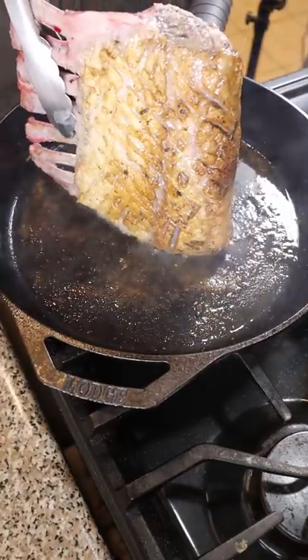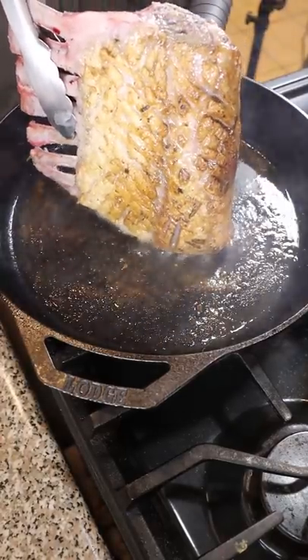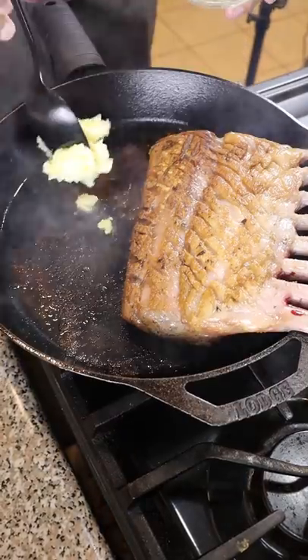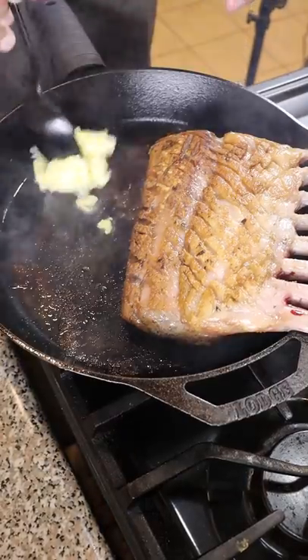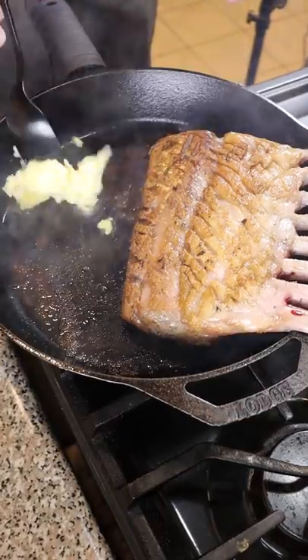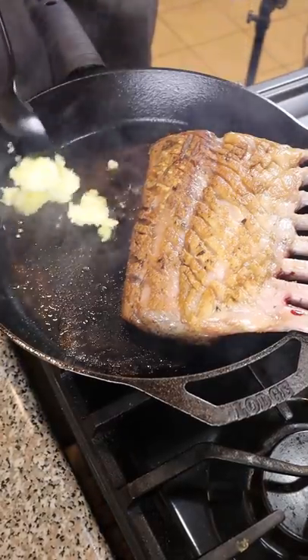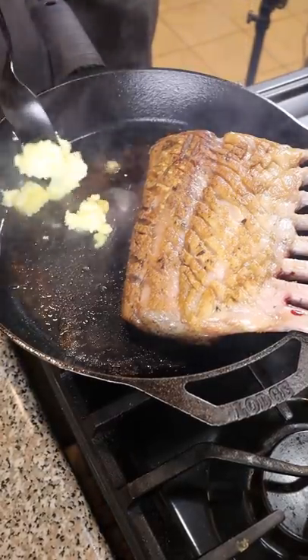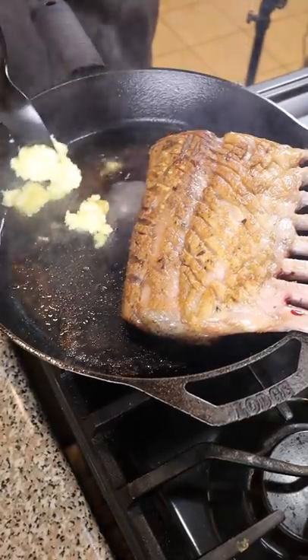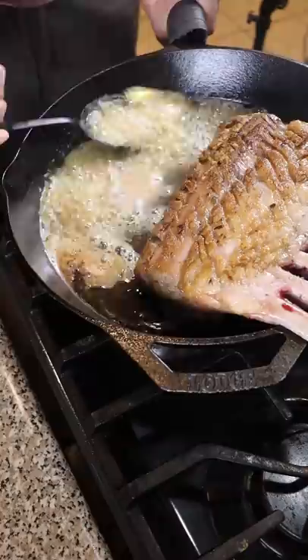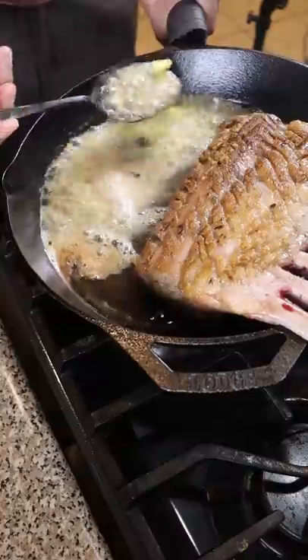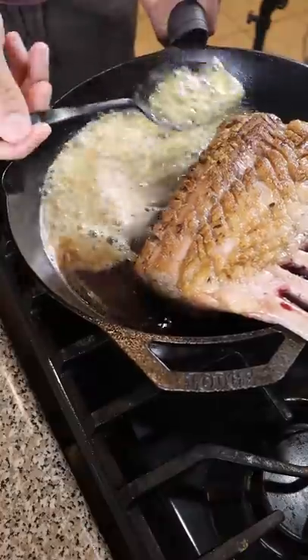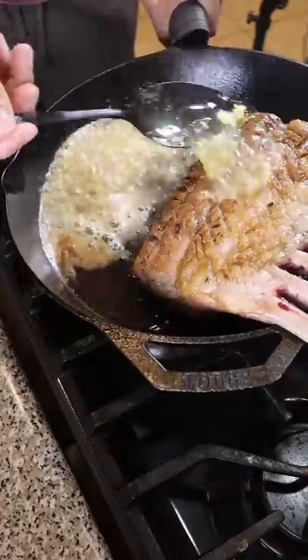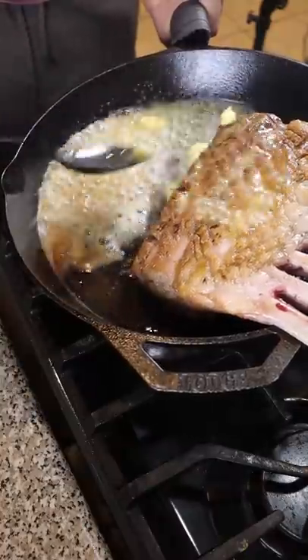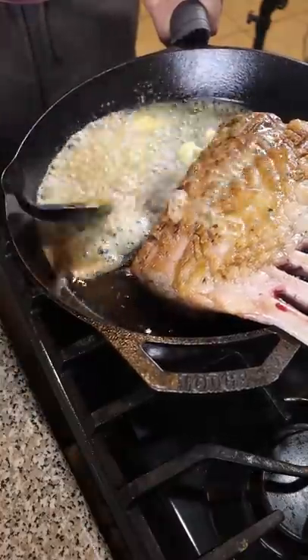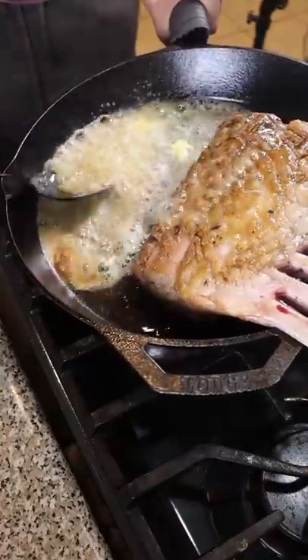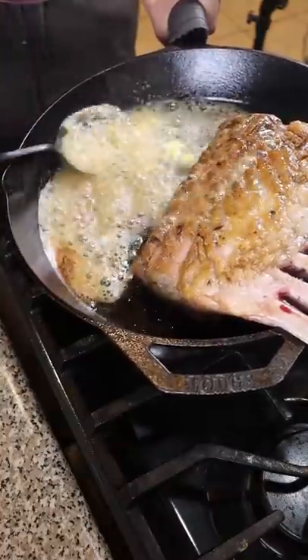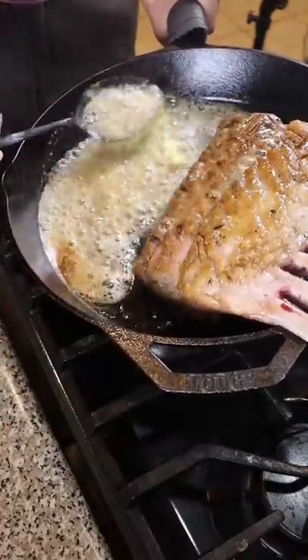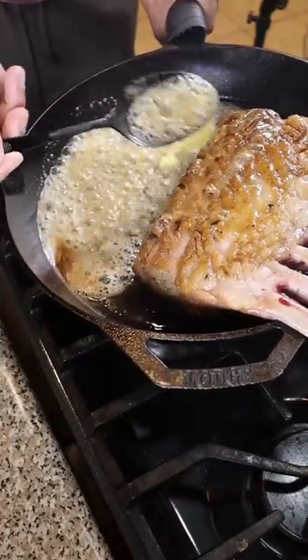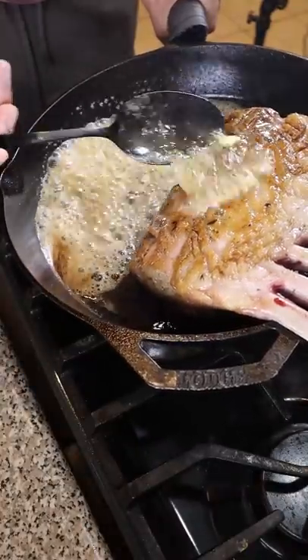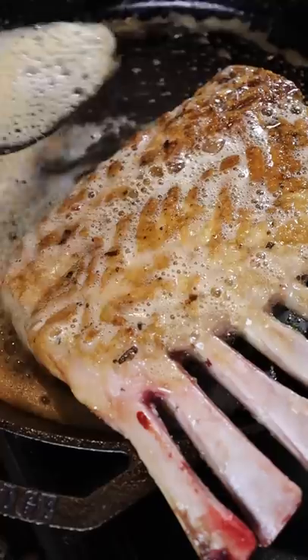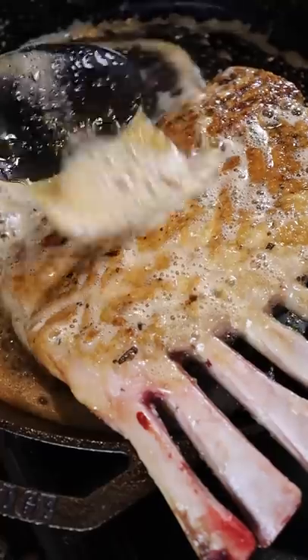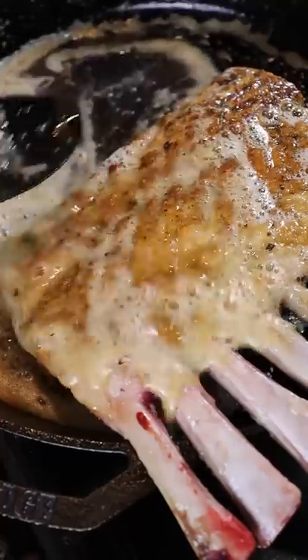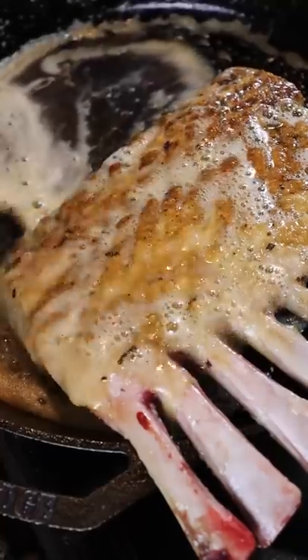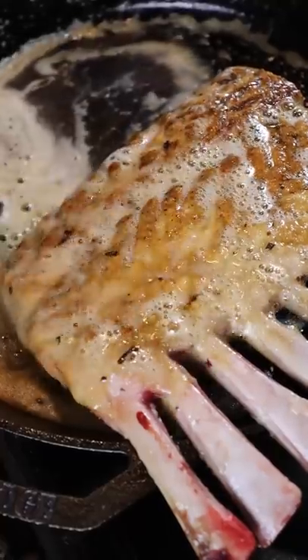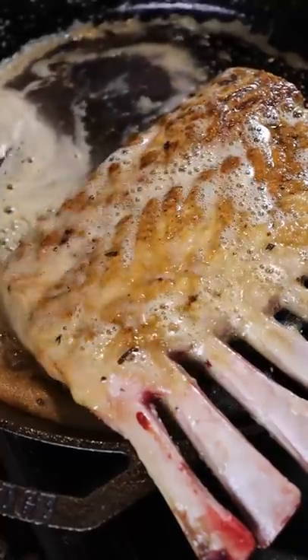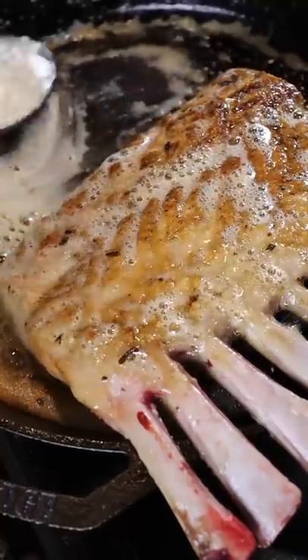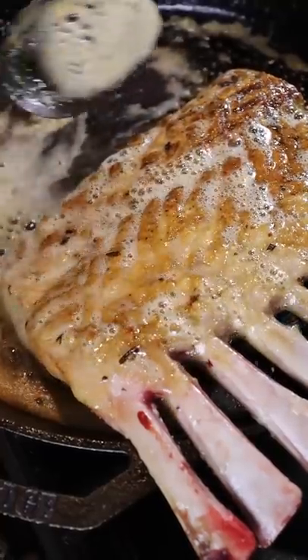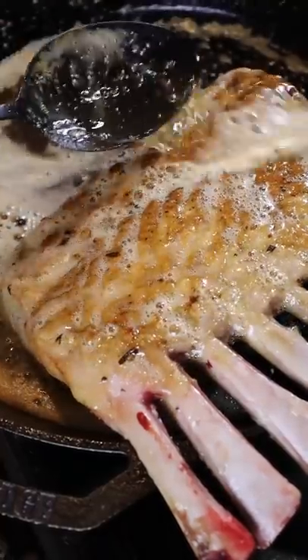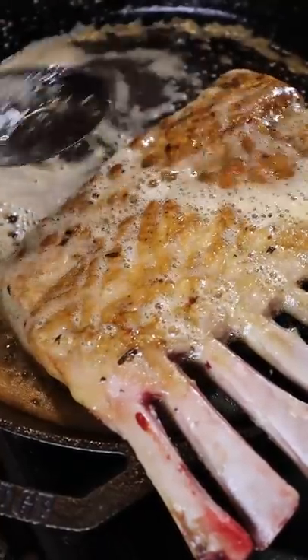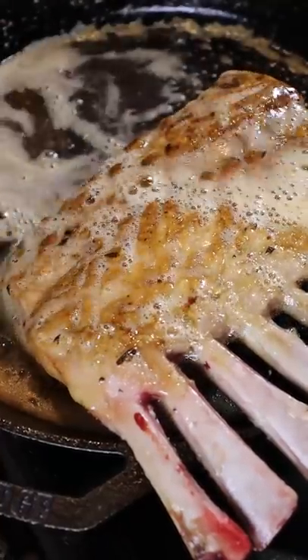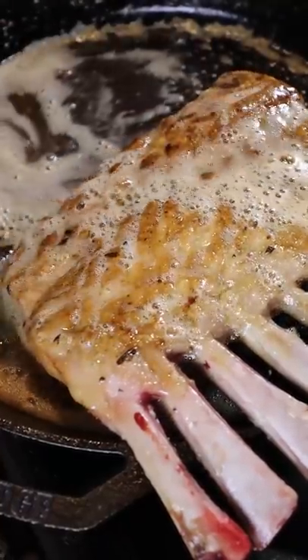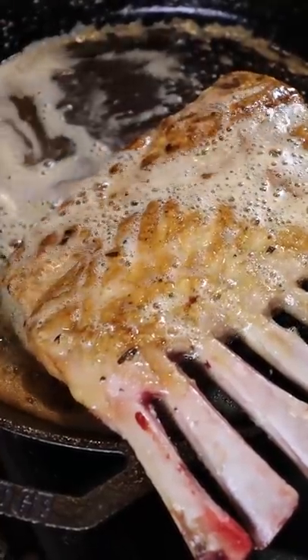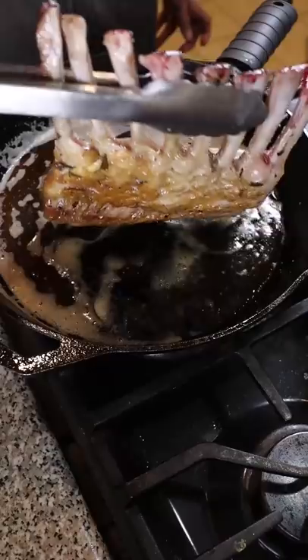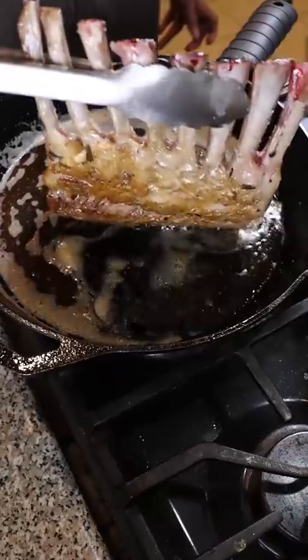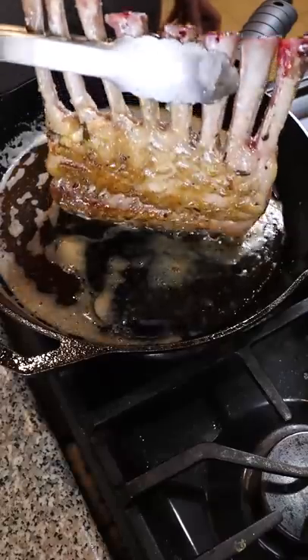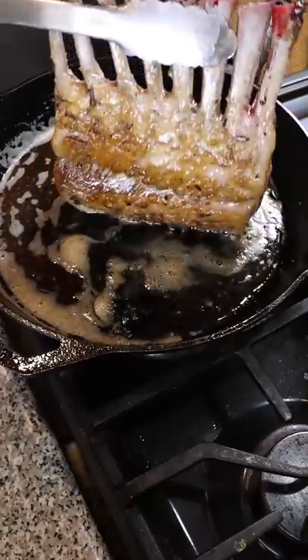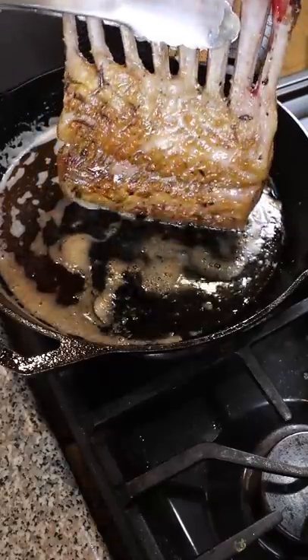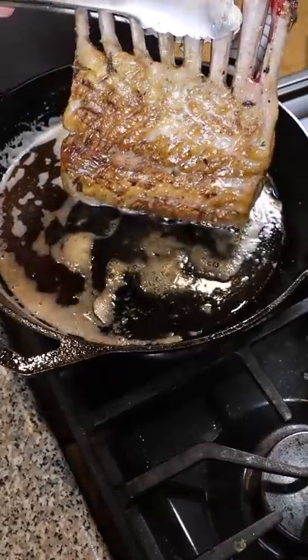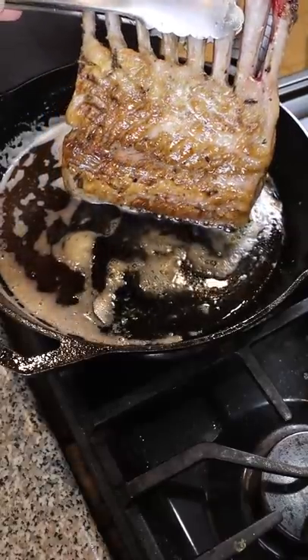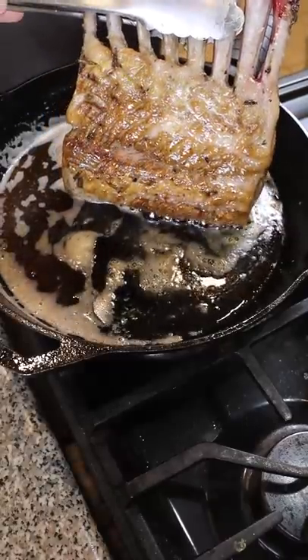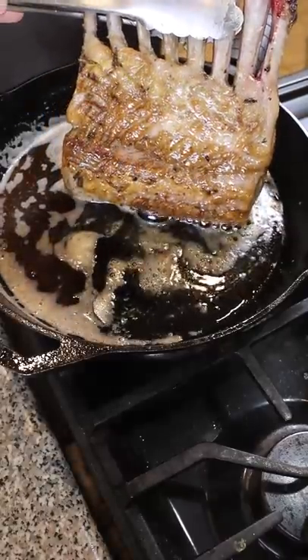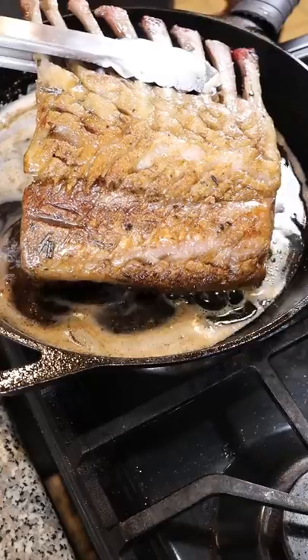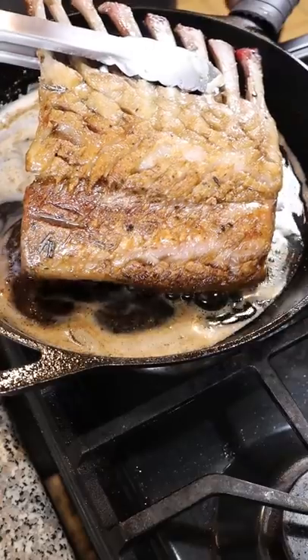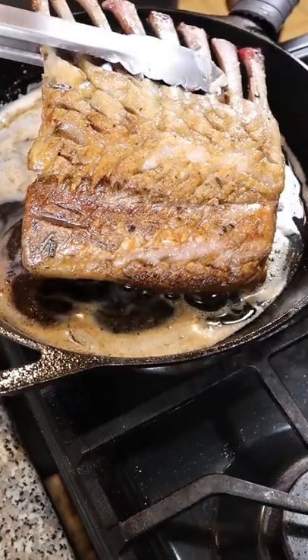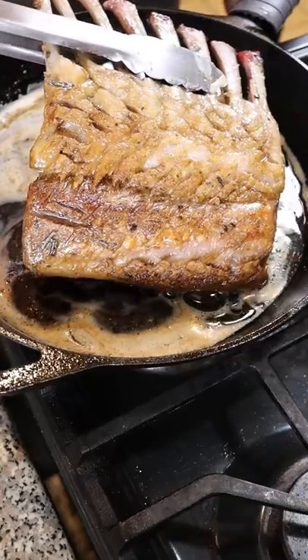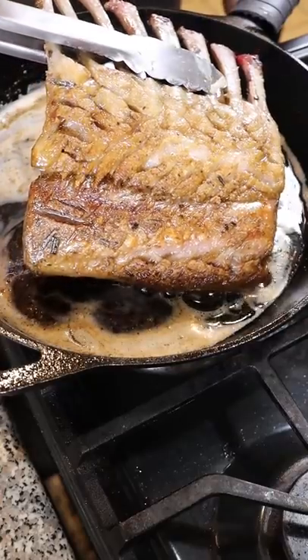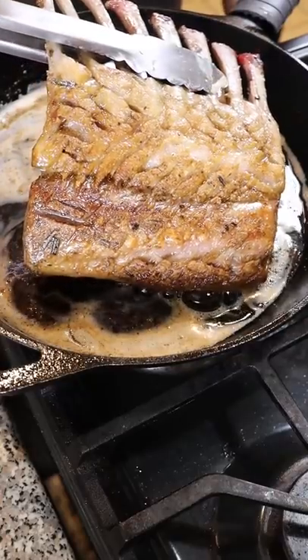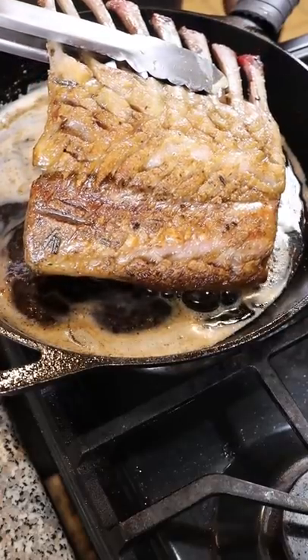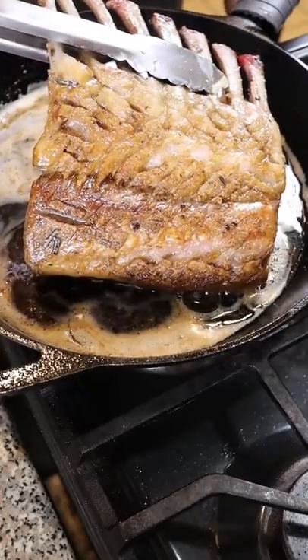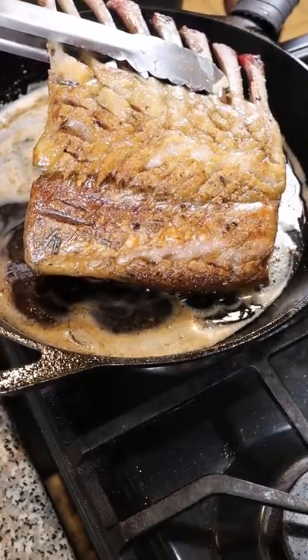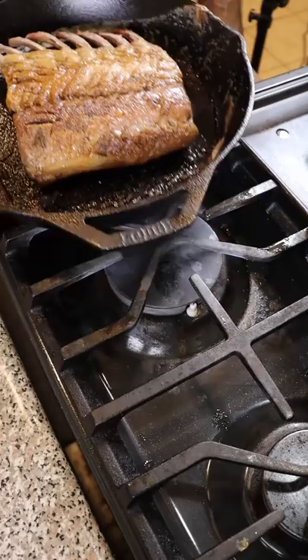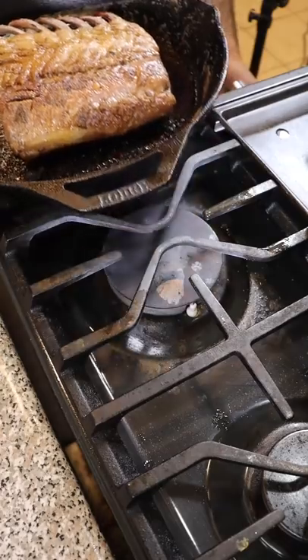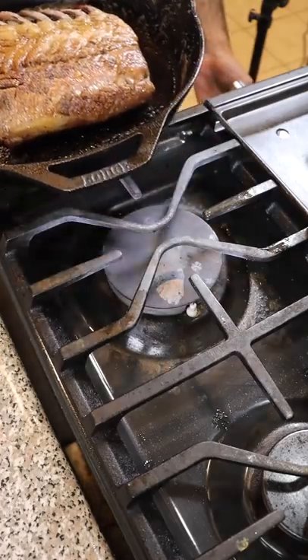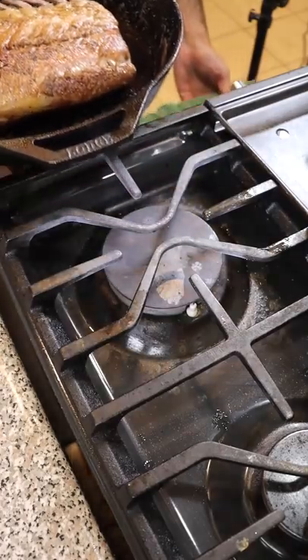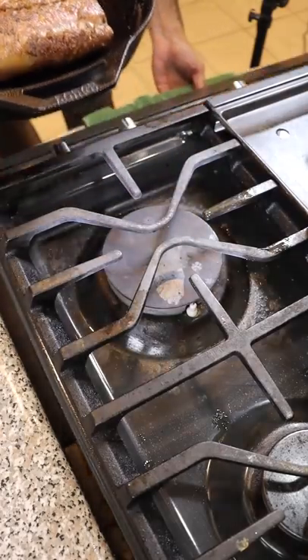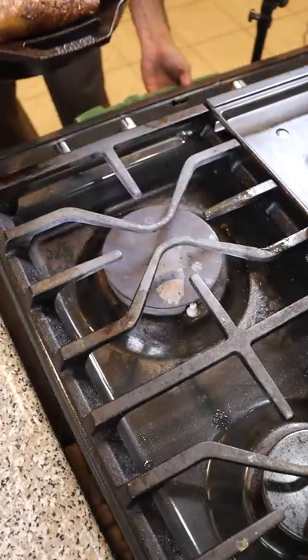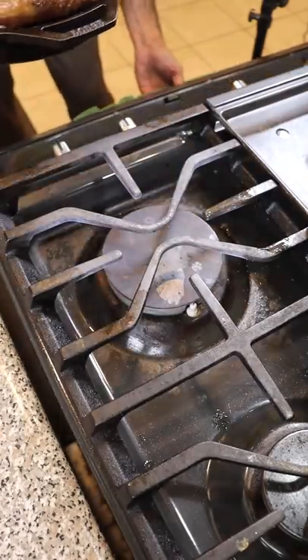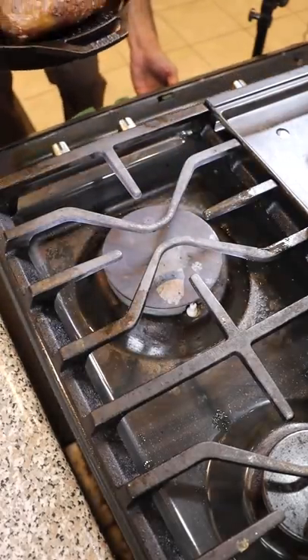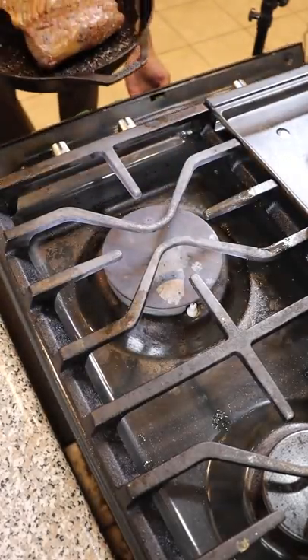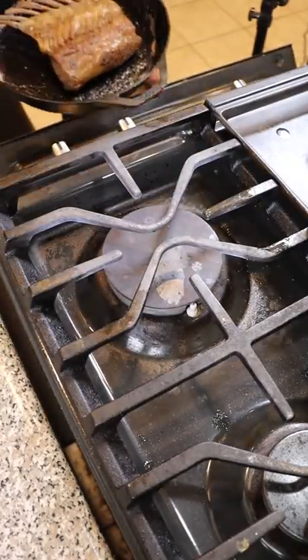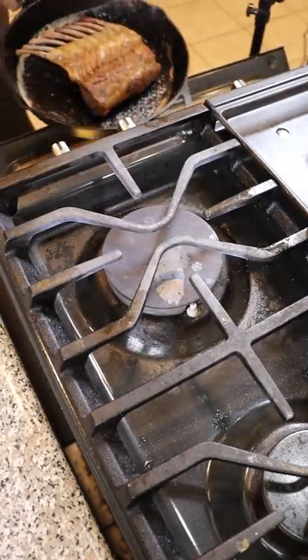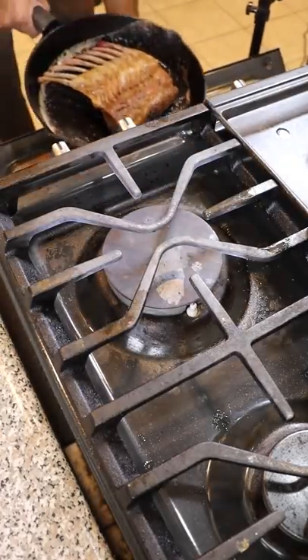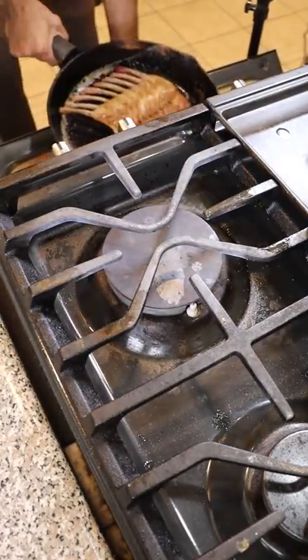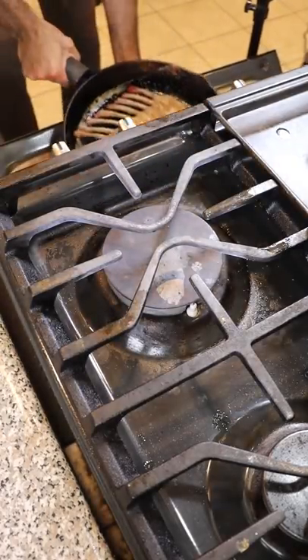Once you get some color, add butter and begin basting for a few minutes. Then preheat the oven at 400 degrees and pop it in there for about 5 to 6 minutes.